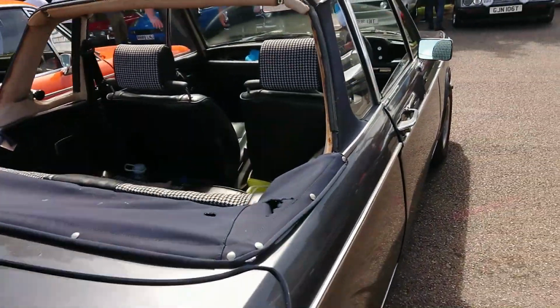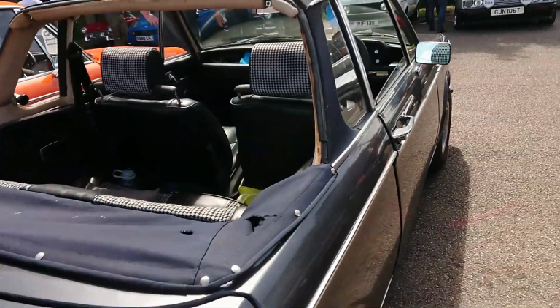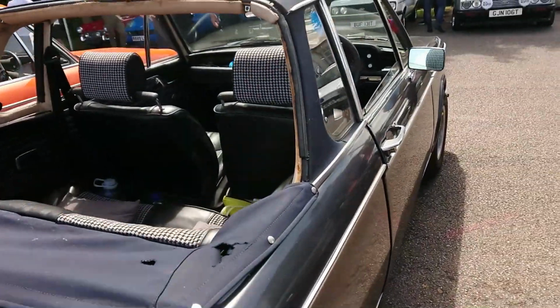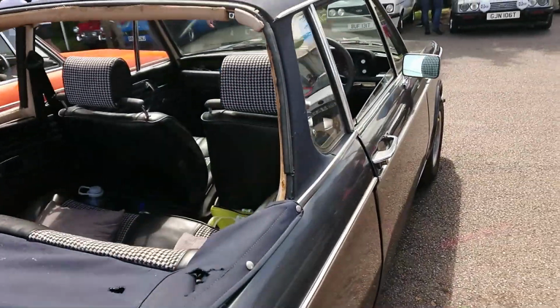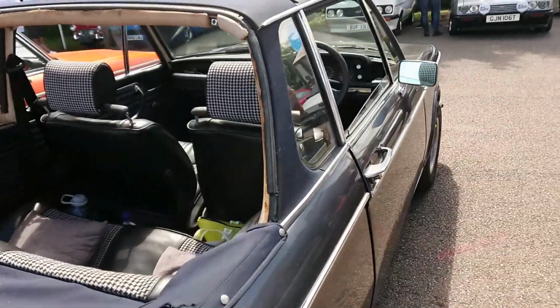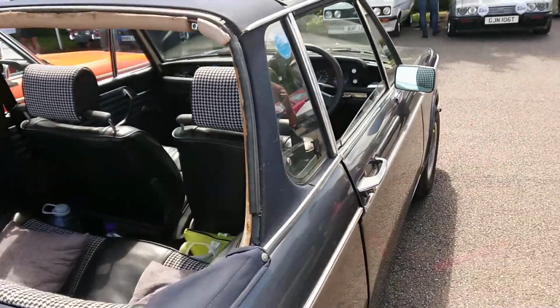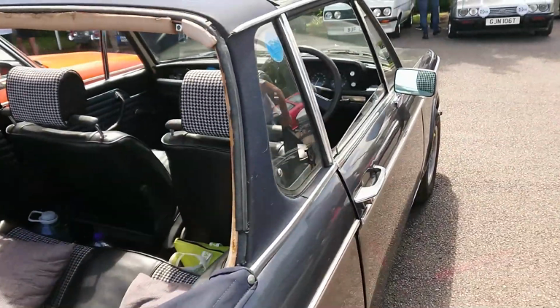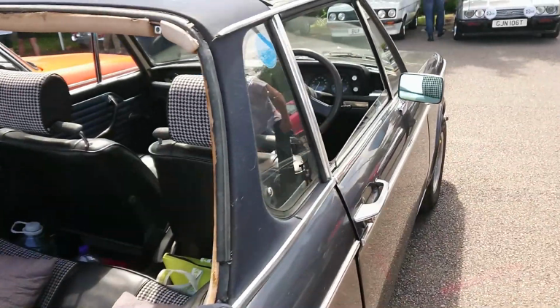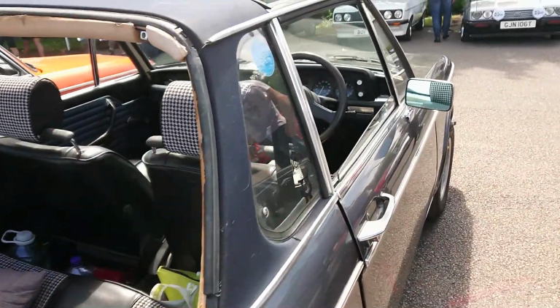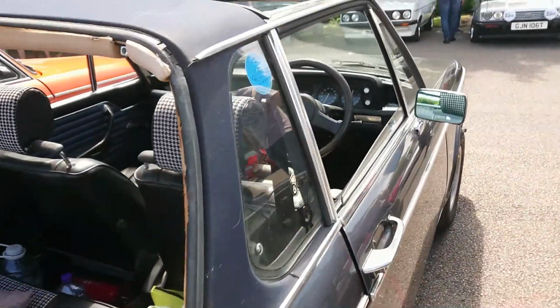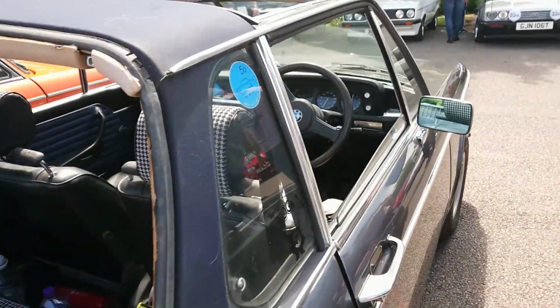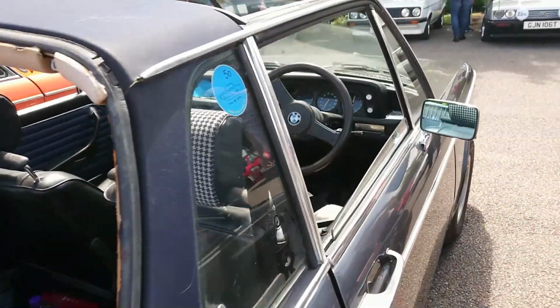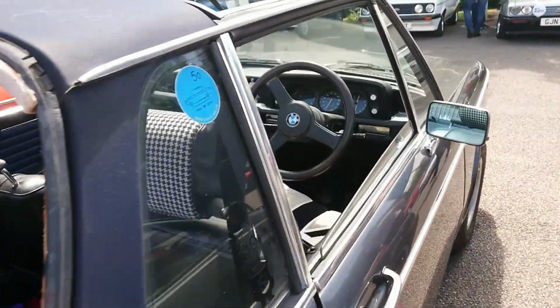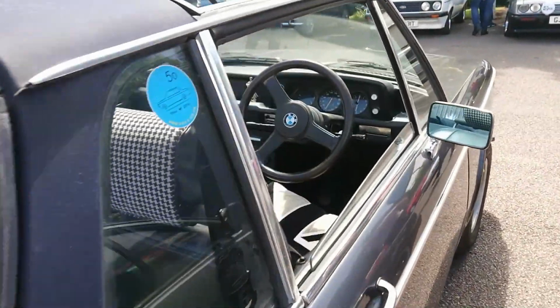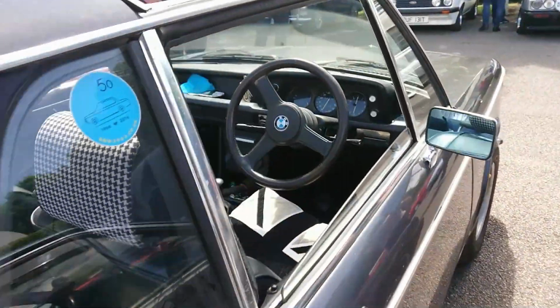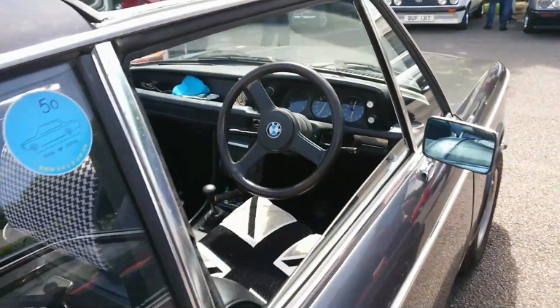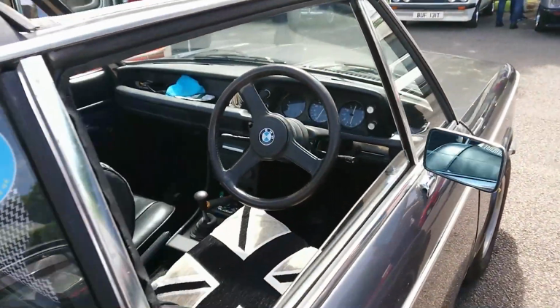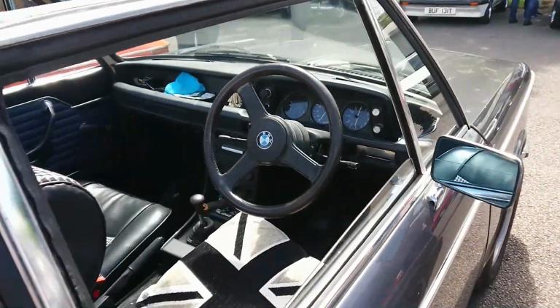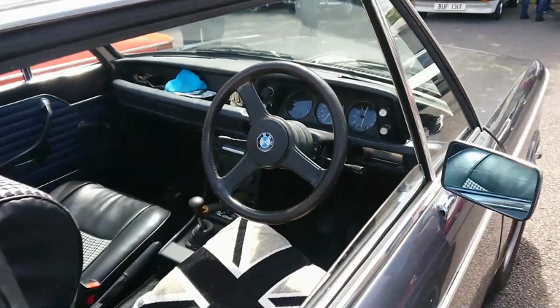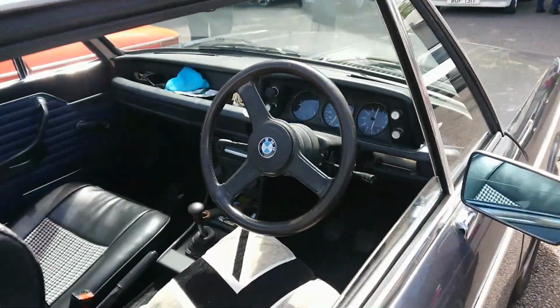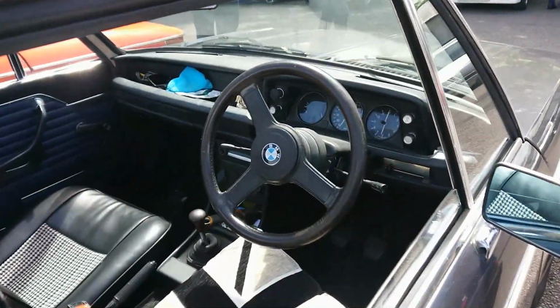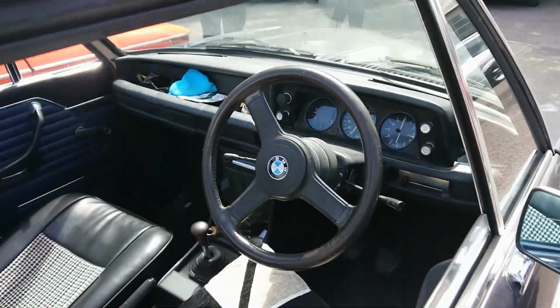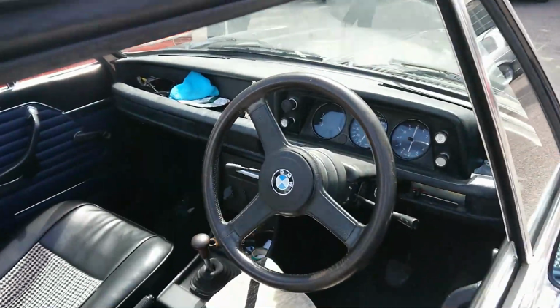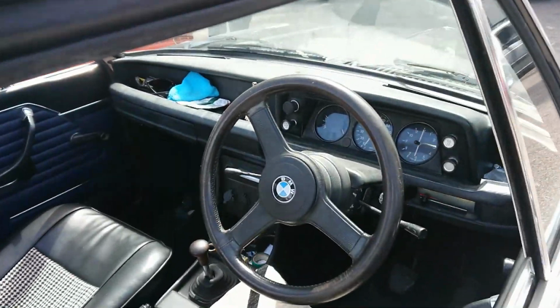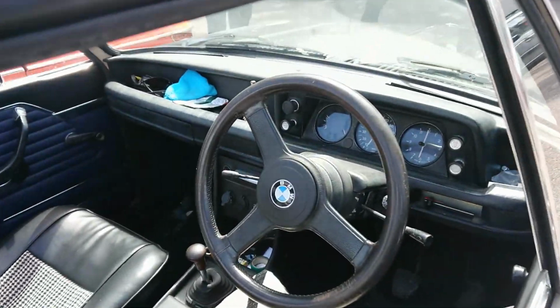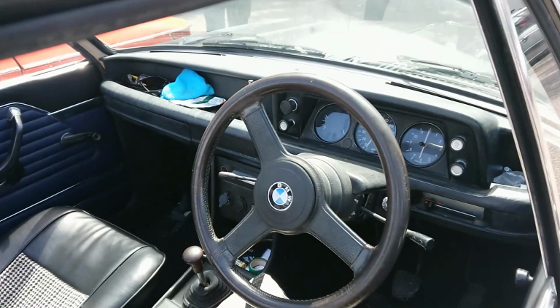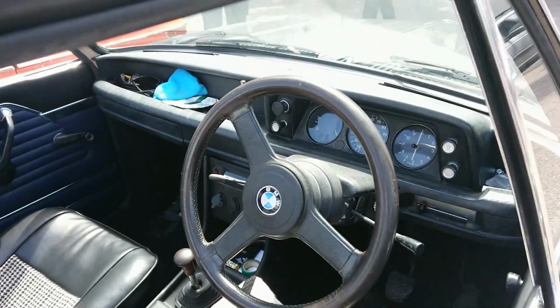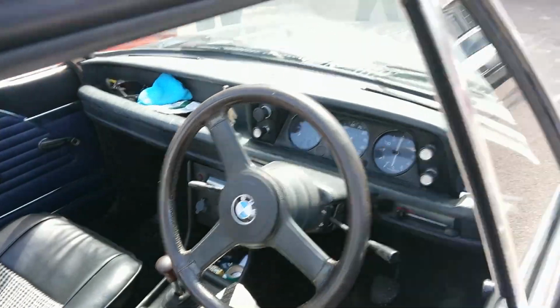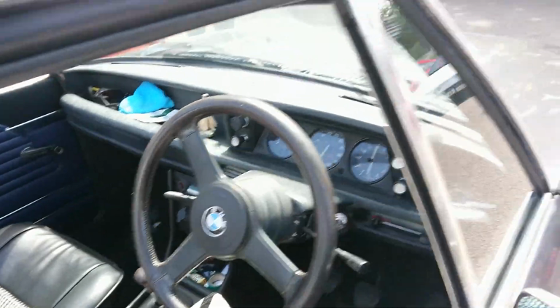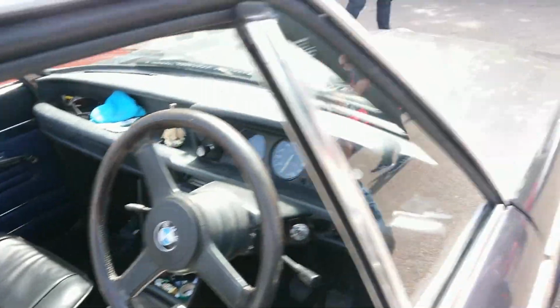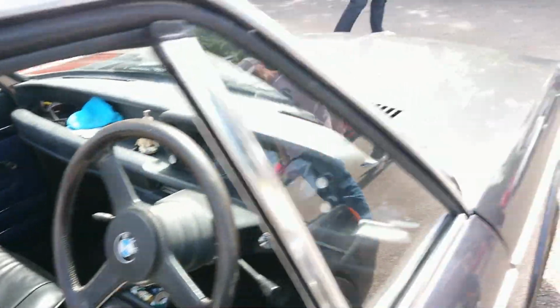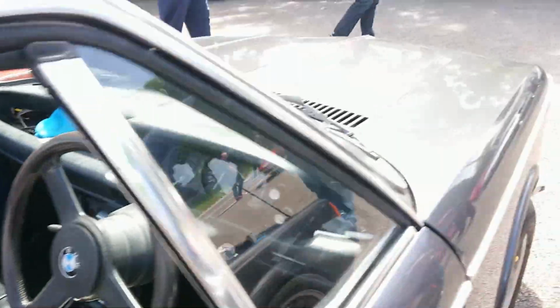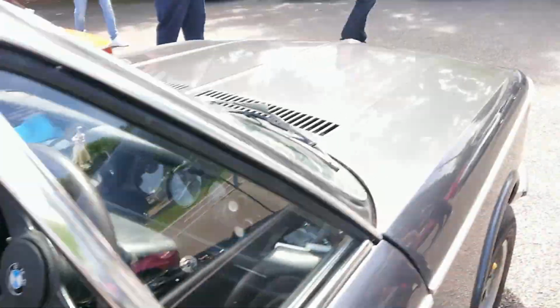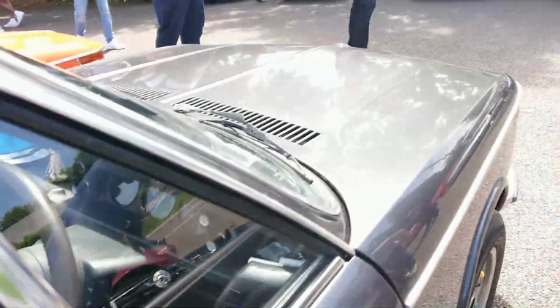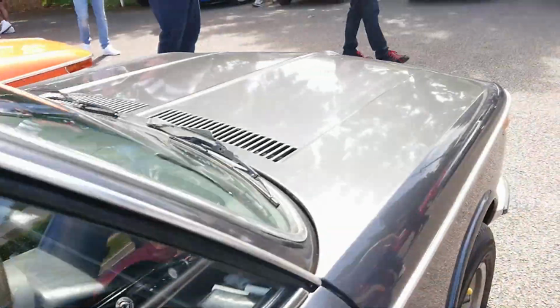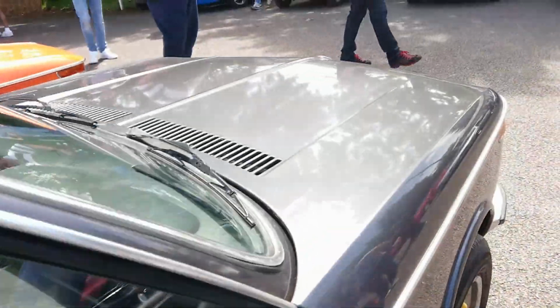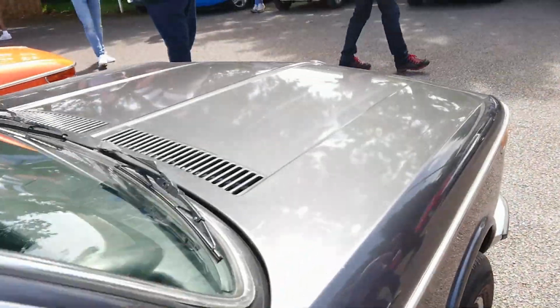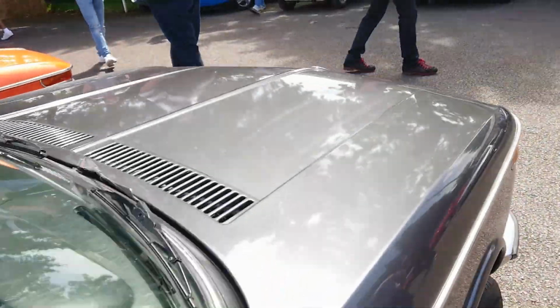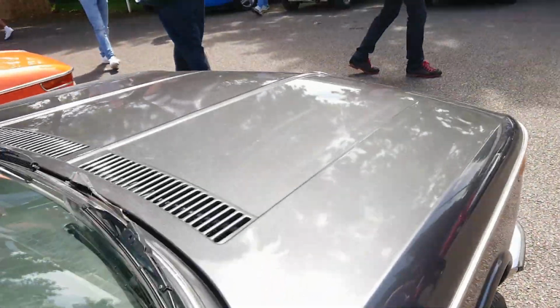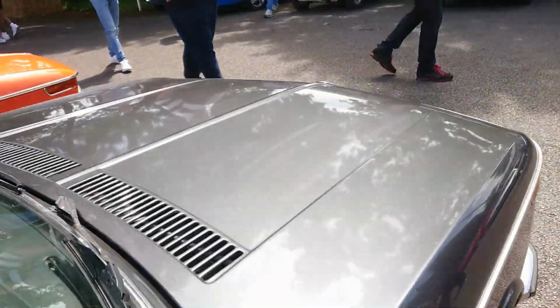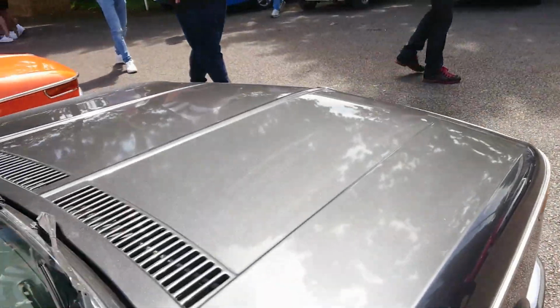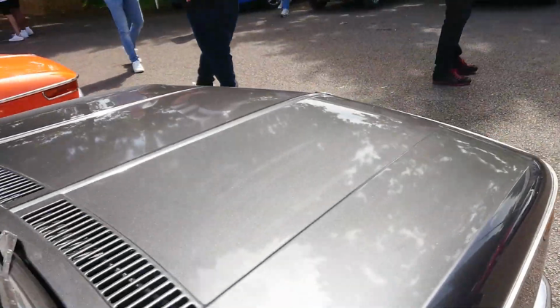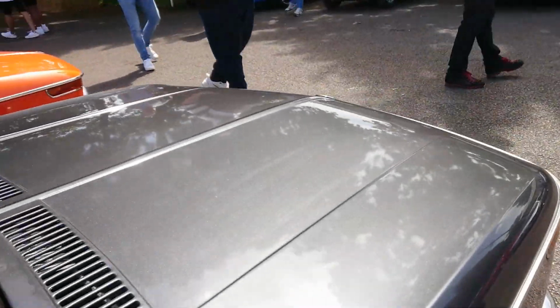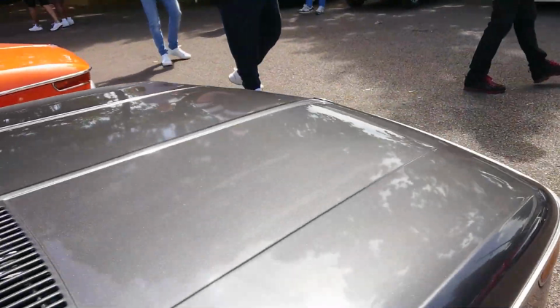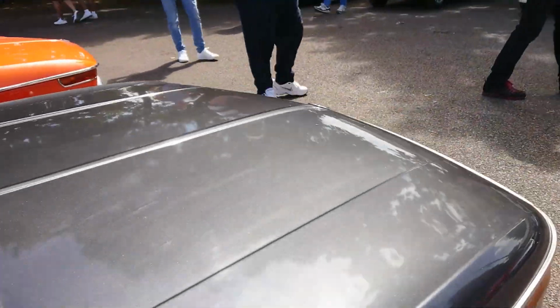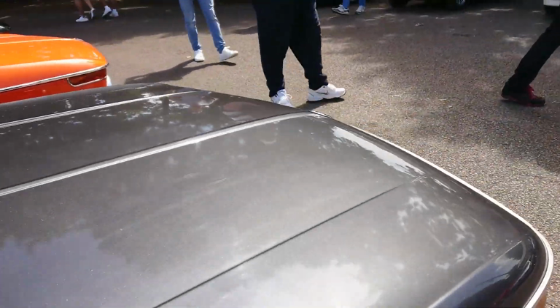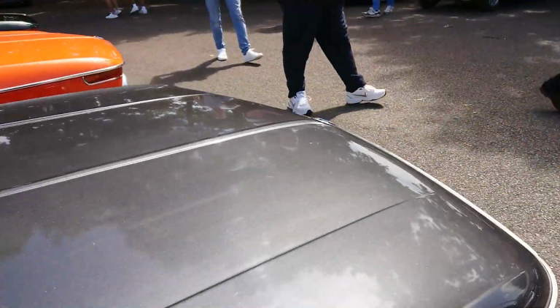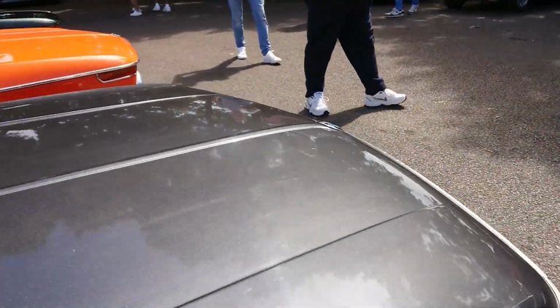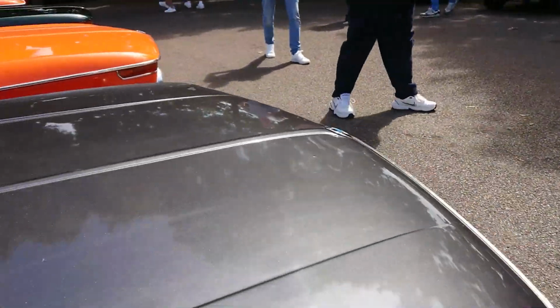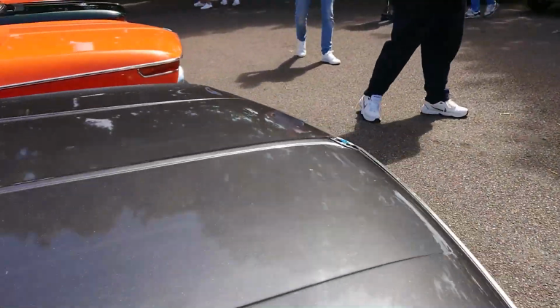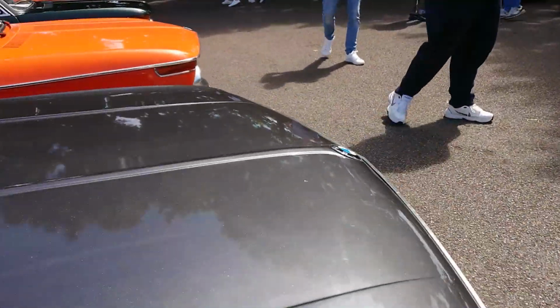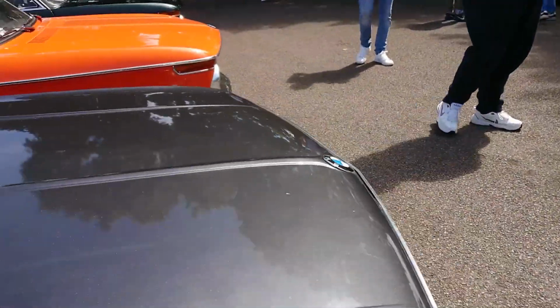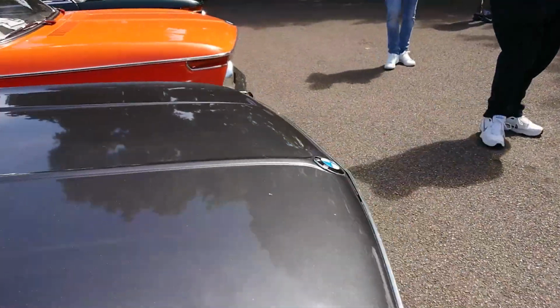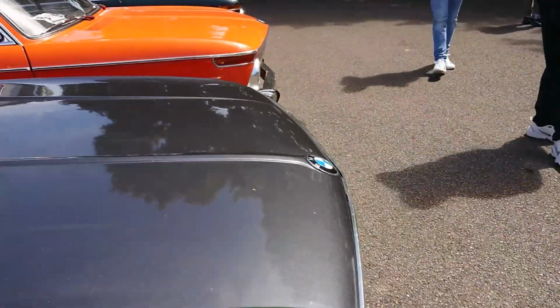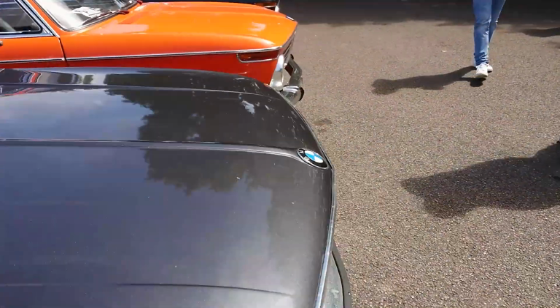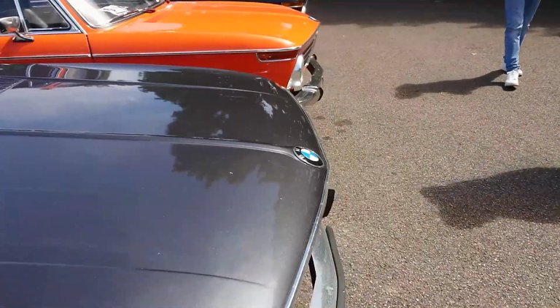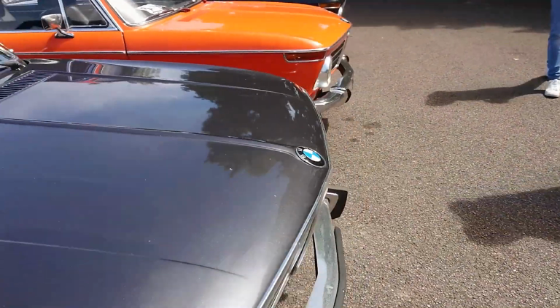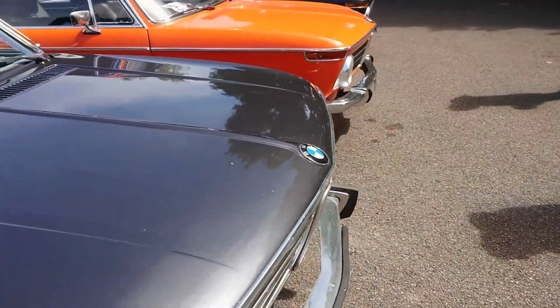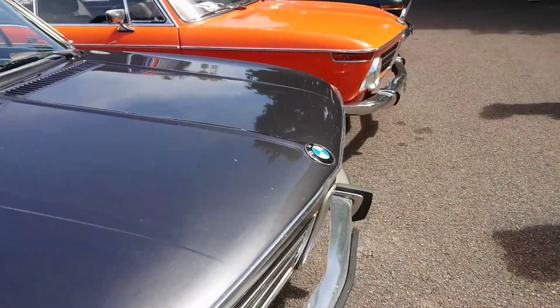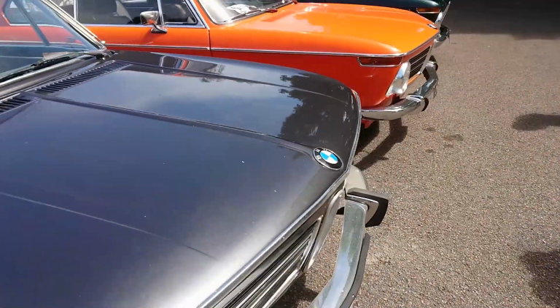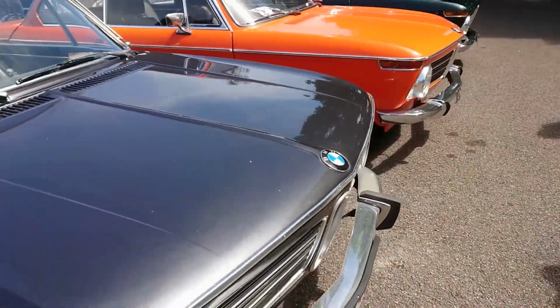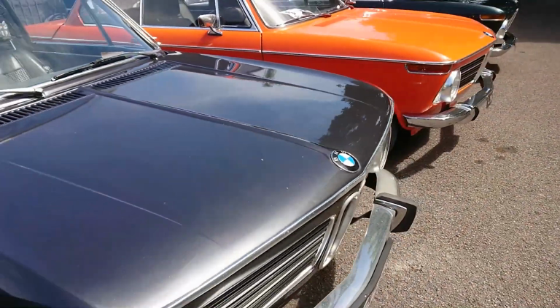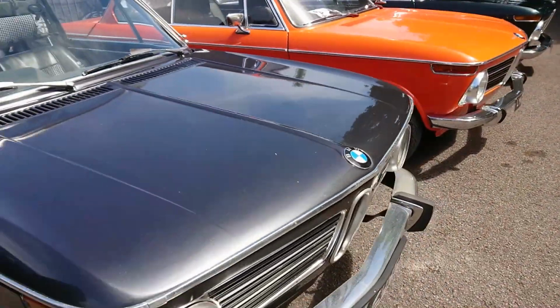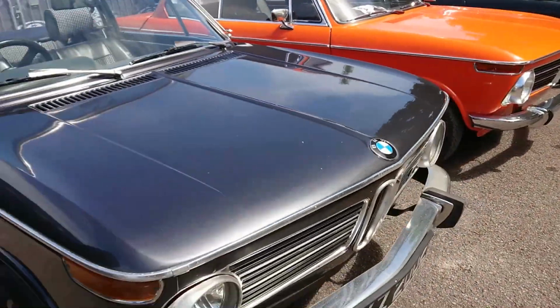BMW 2002 Bauer convertible. I don't know what year this is because that's a Northern Irish plate on that, so no idea.